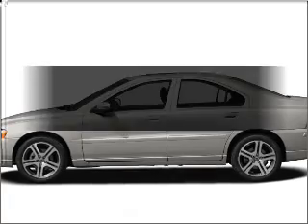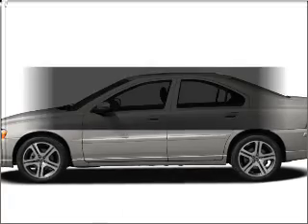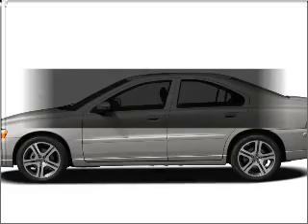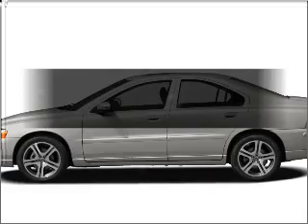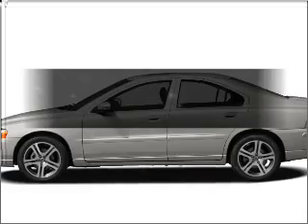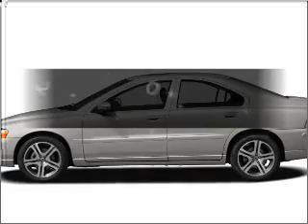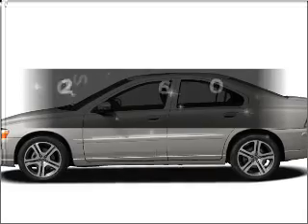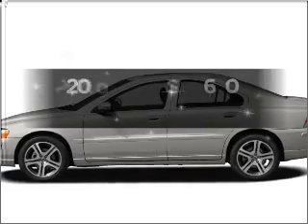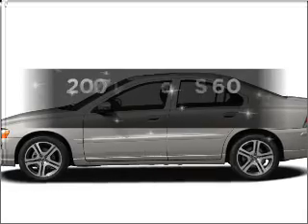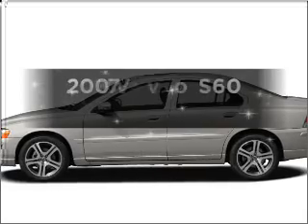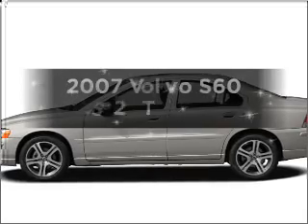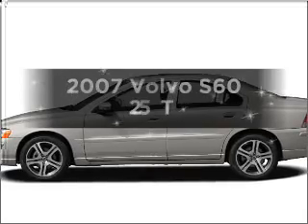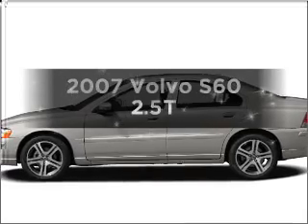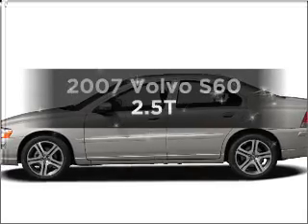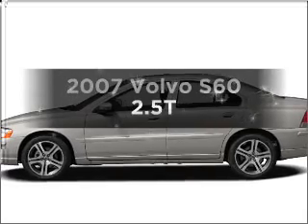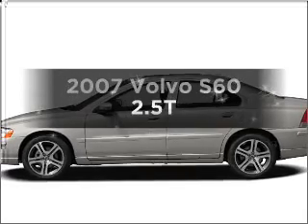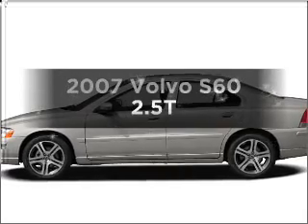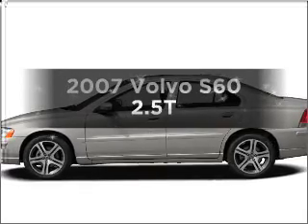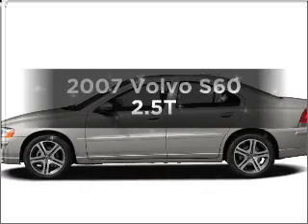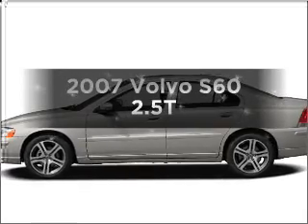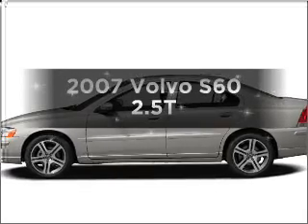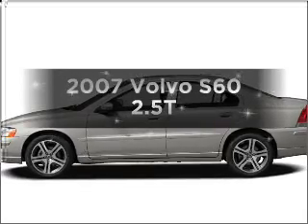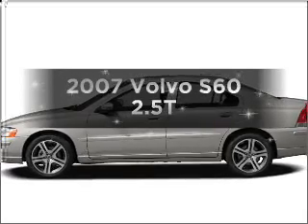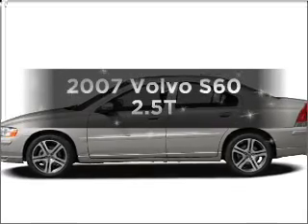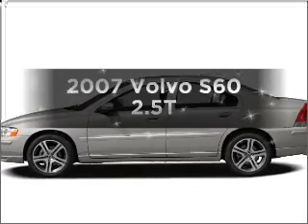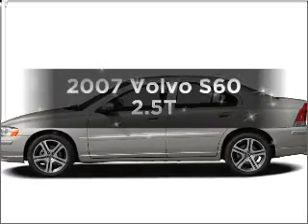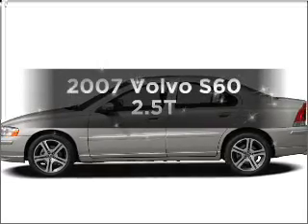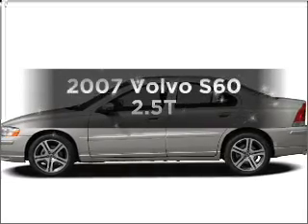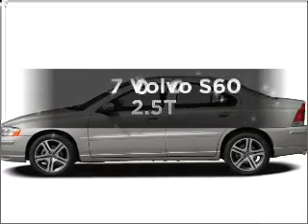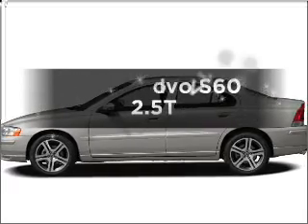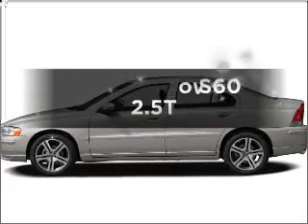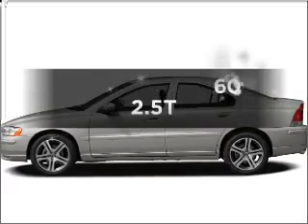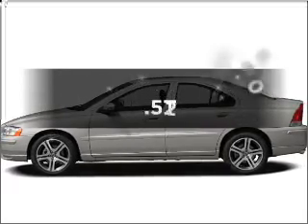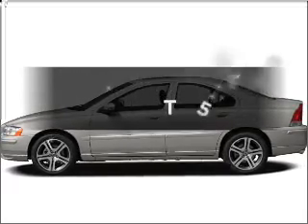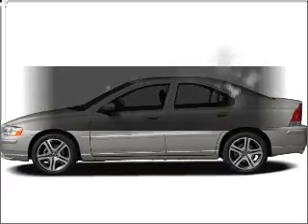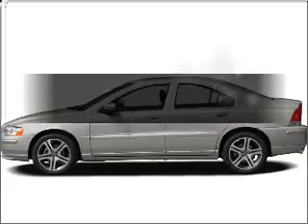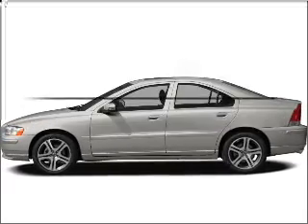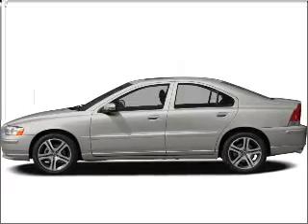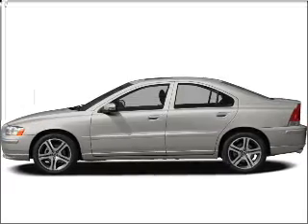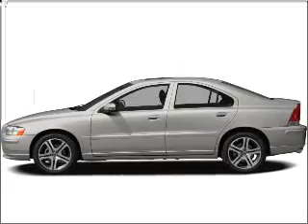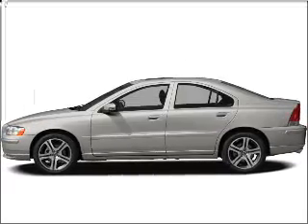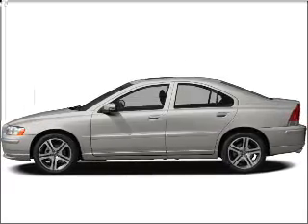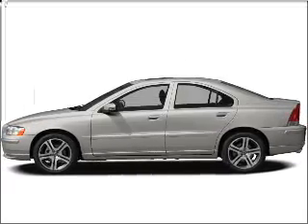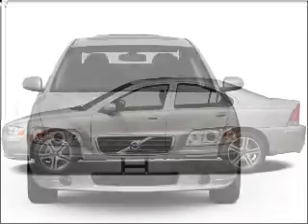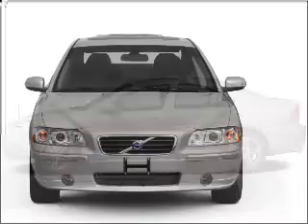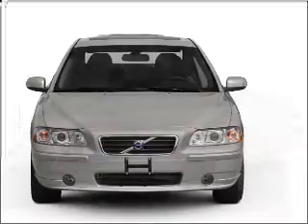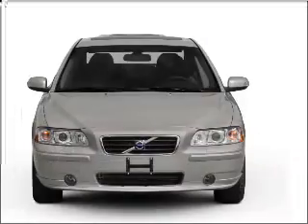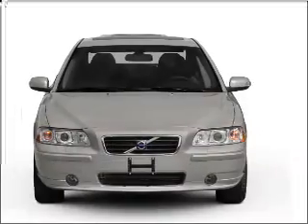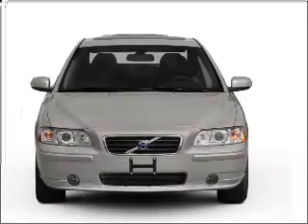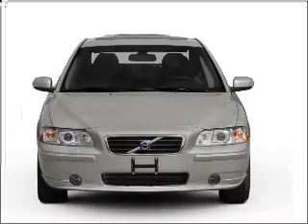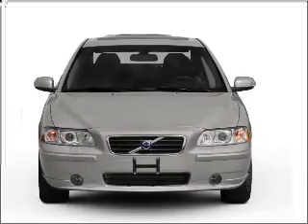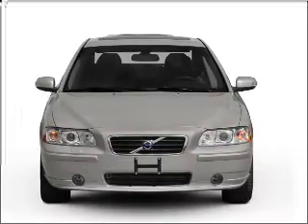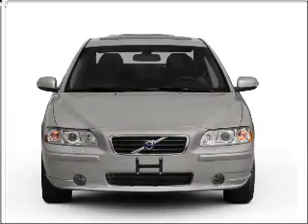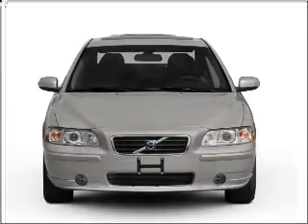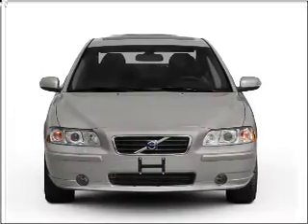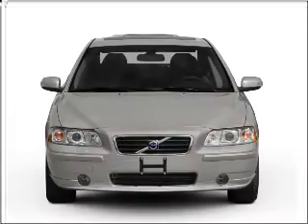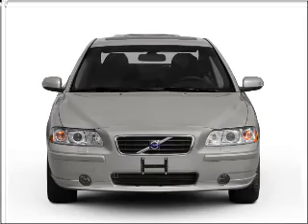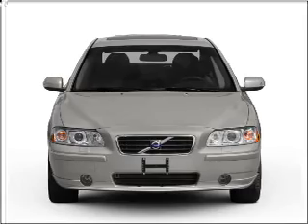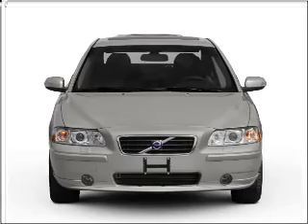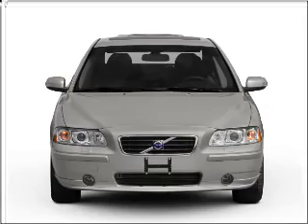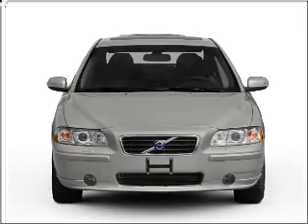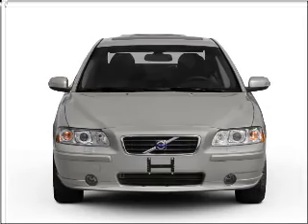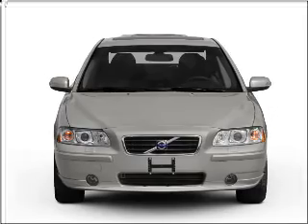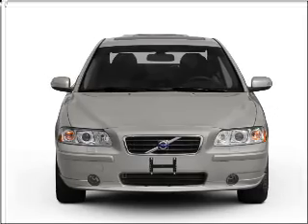Presenting the 2007 Volvo S60. If you're looking for a first-rate auto, this one could be yours today.